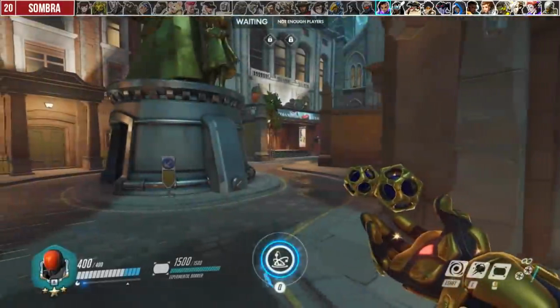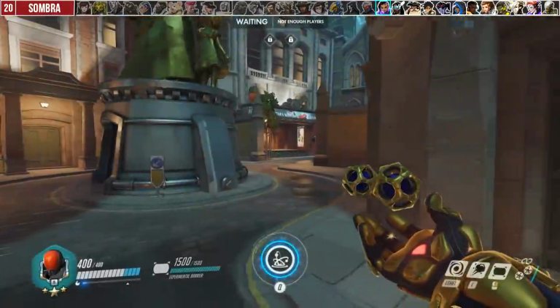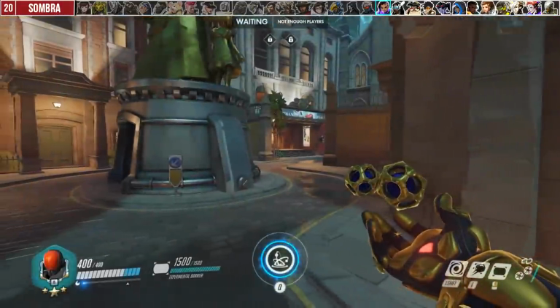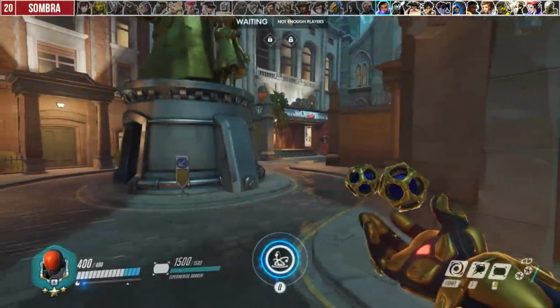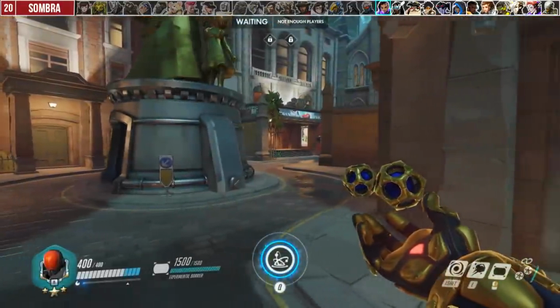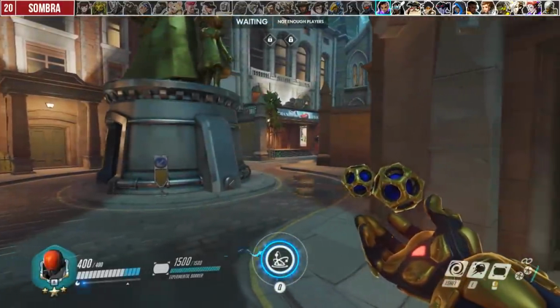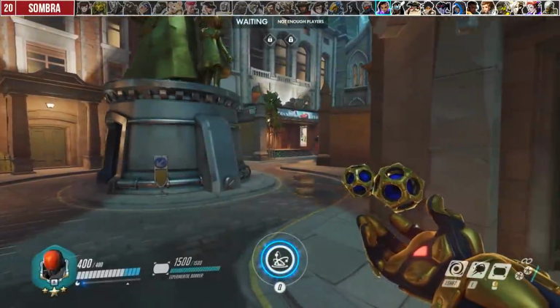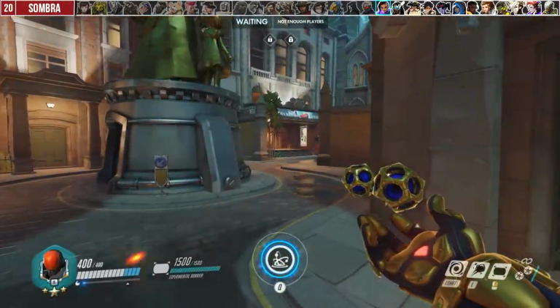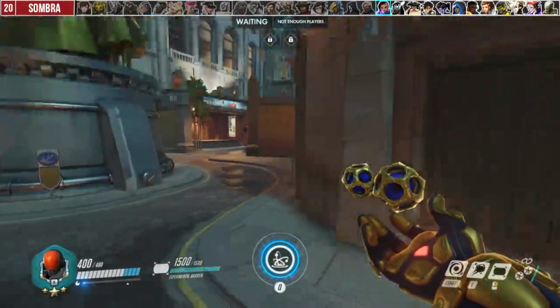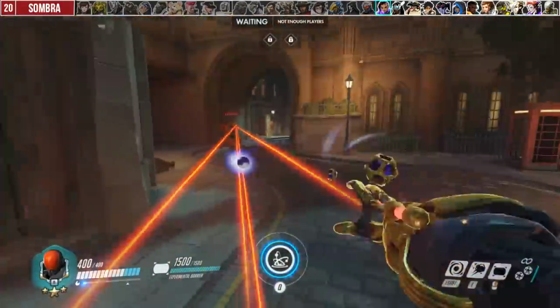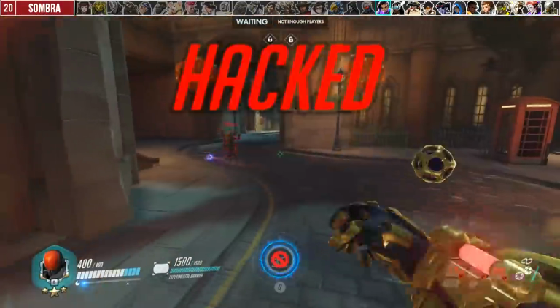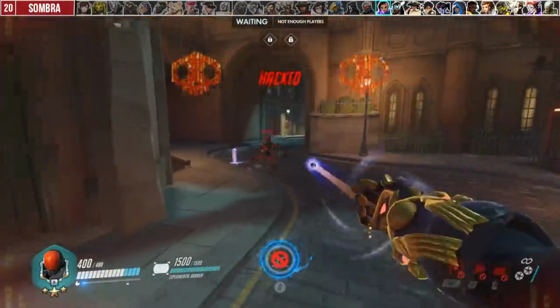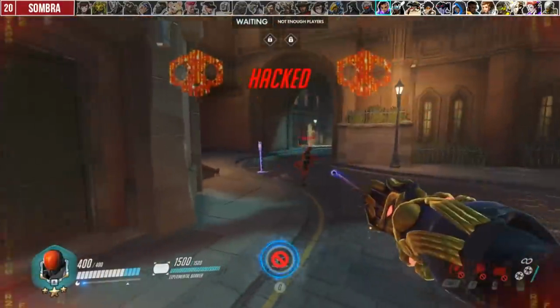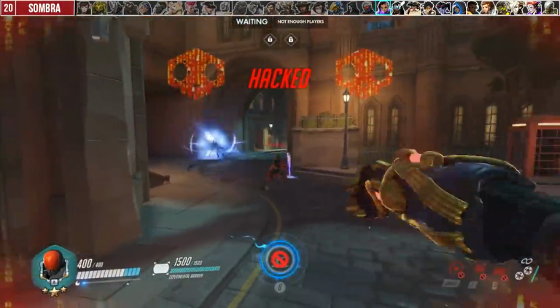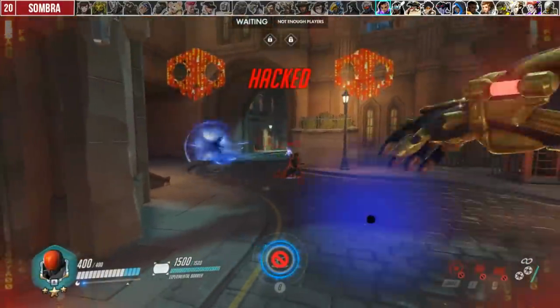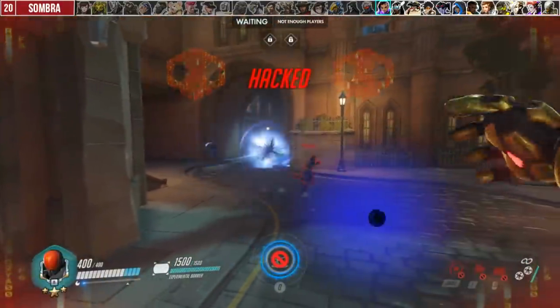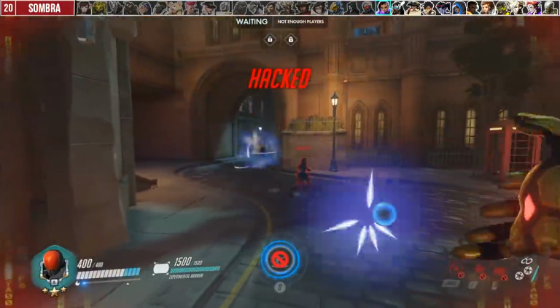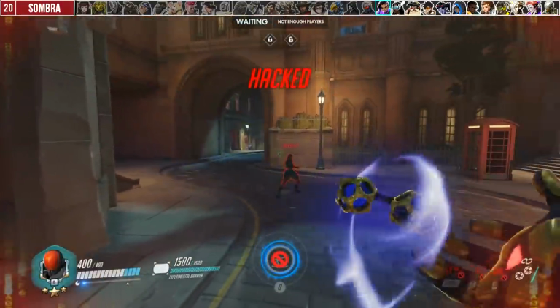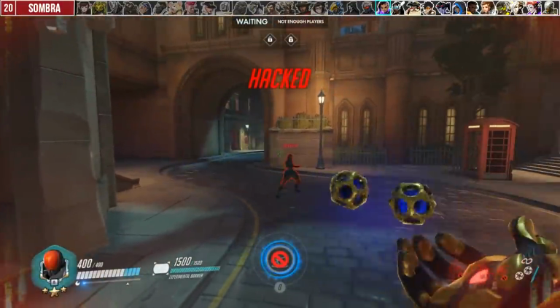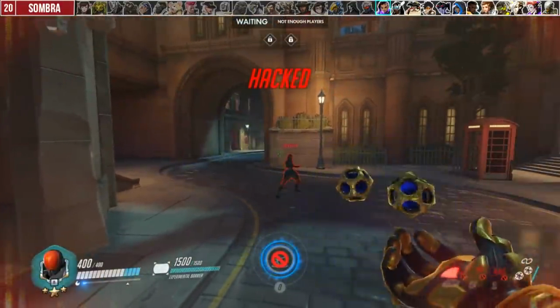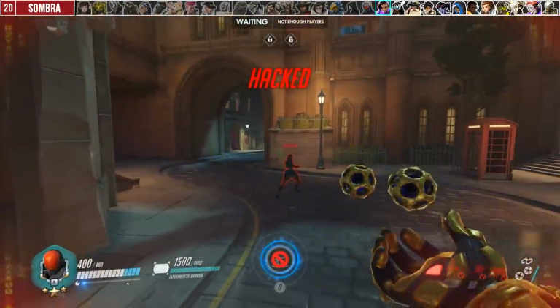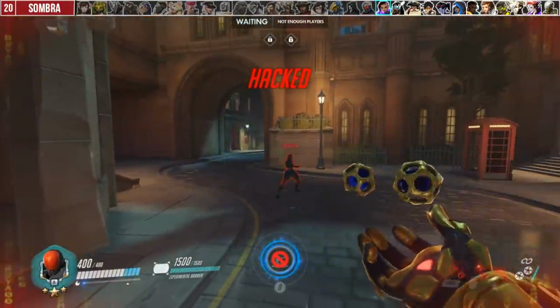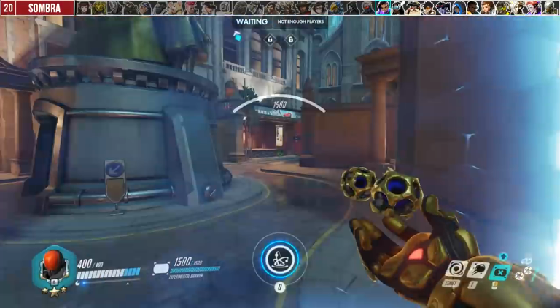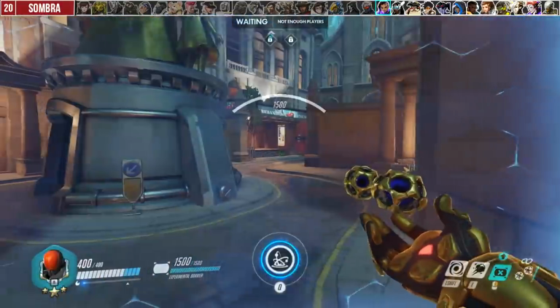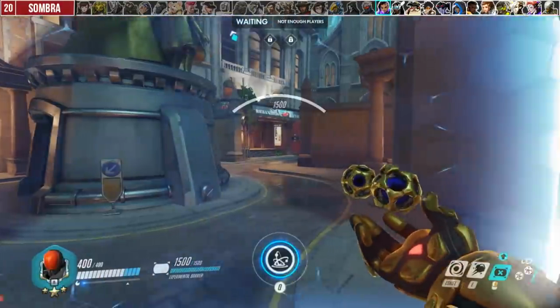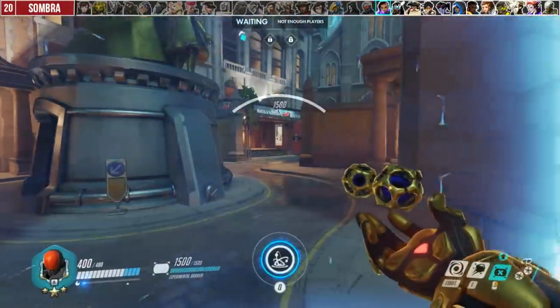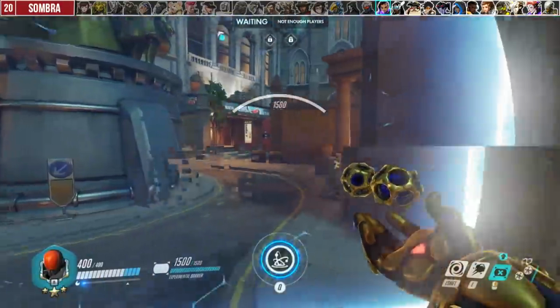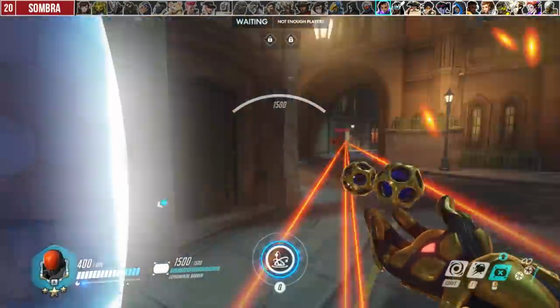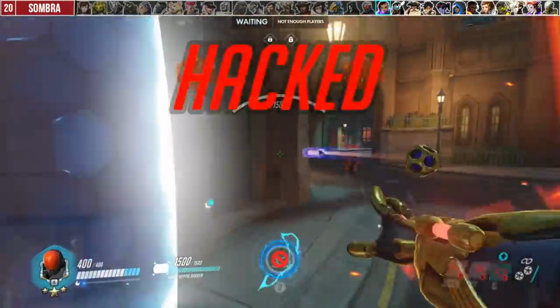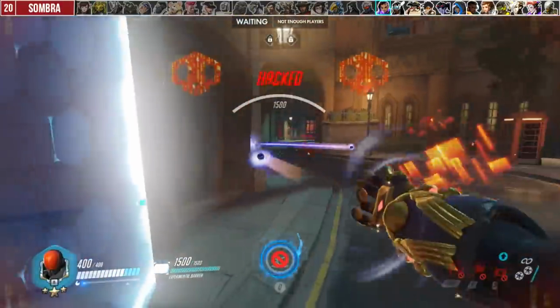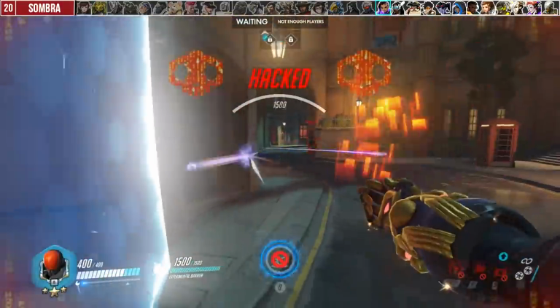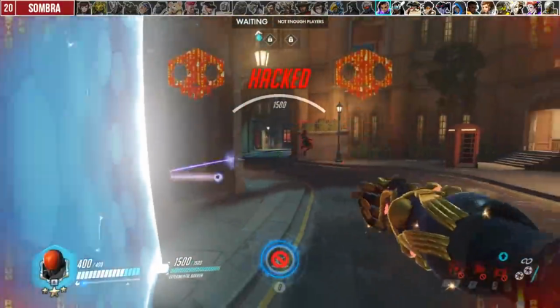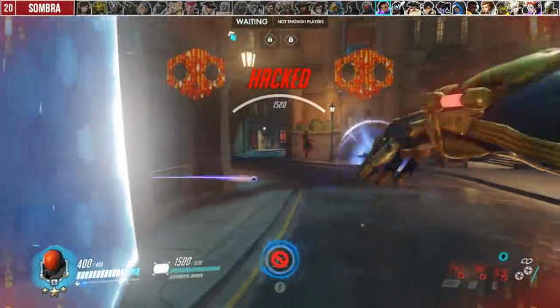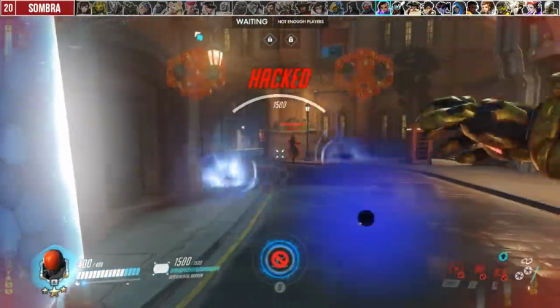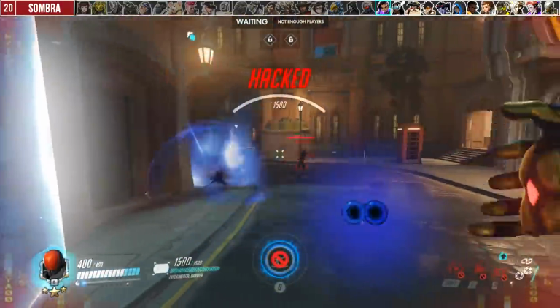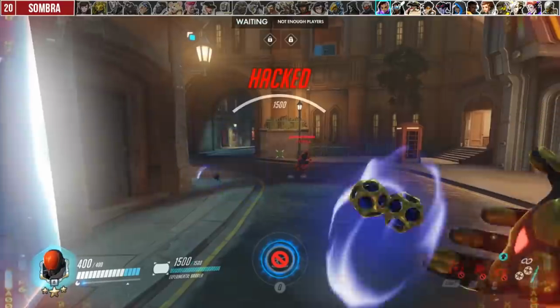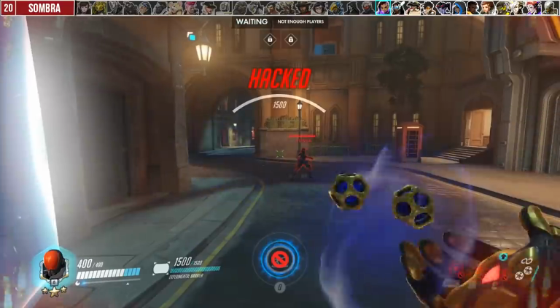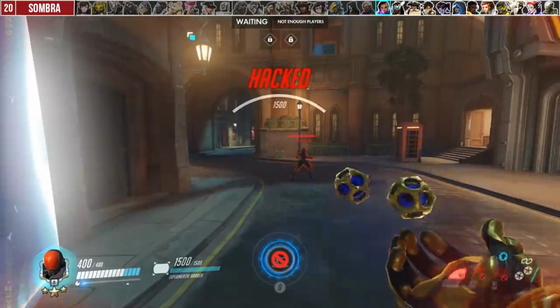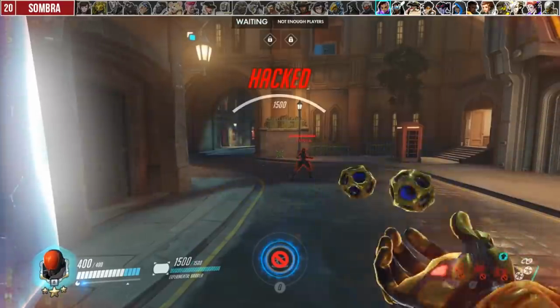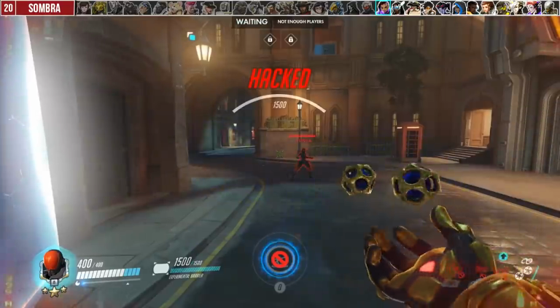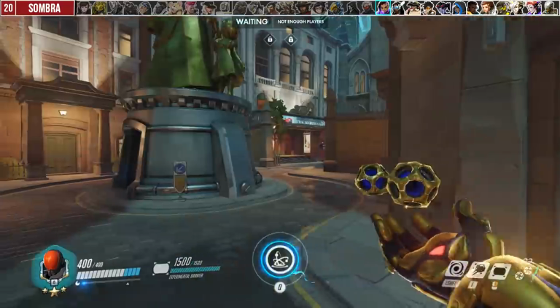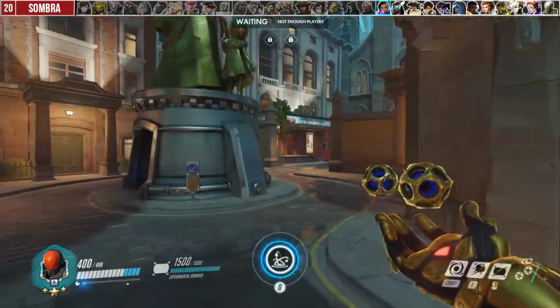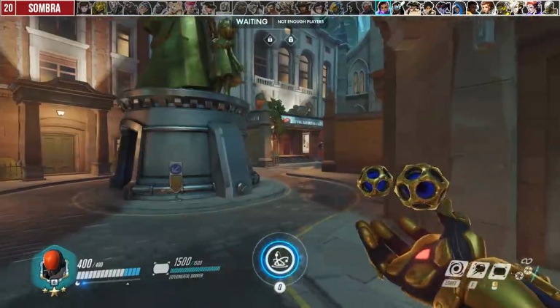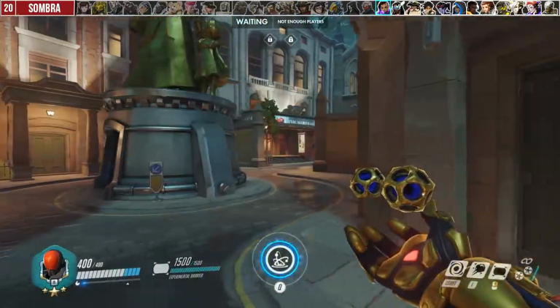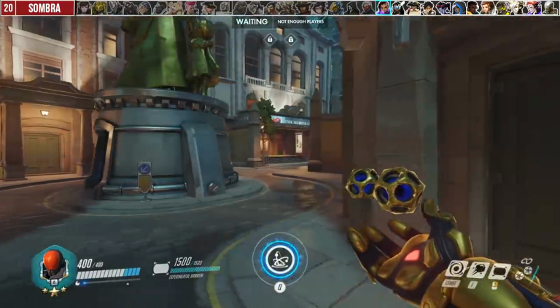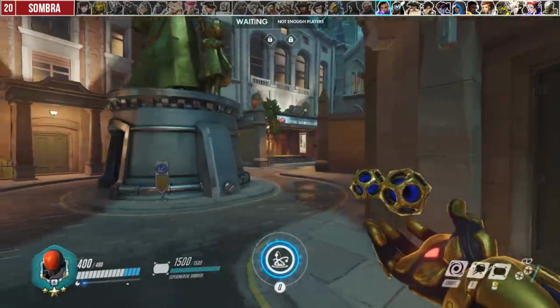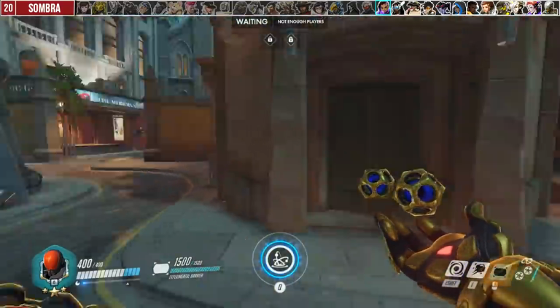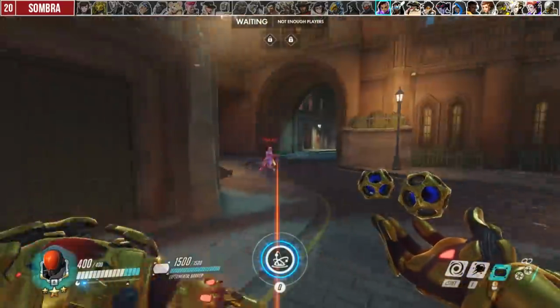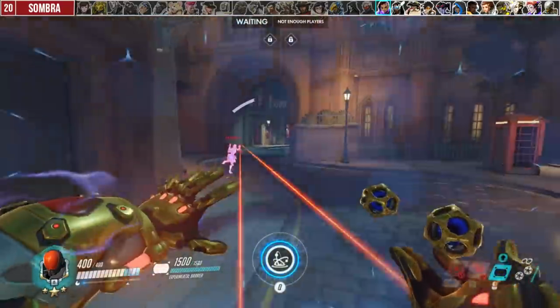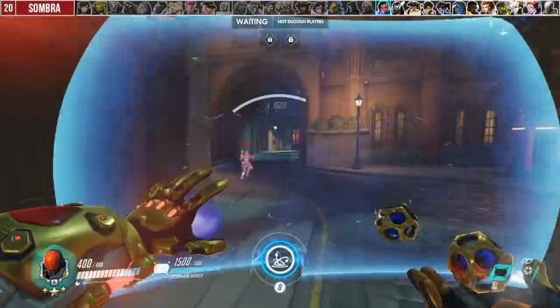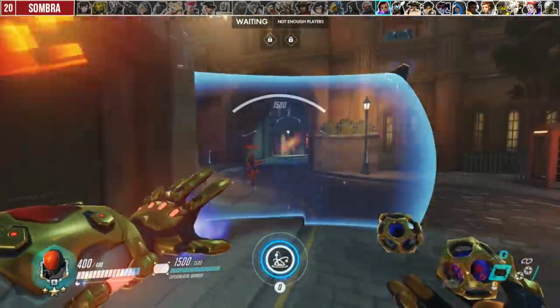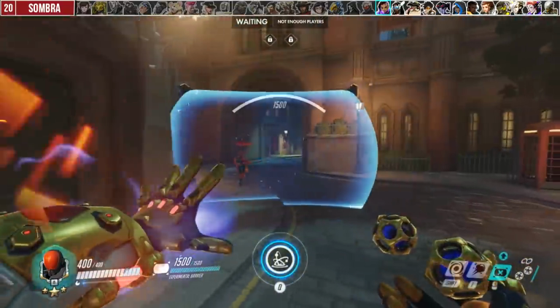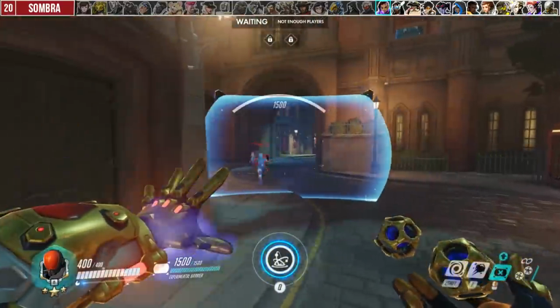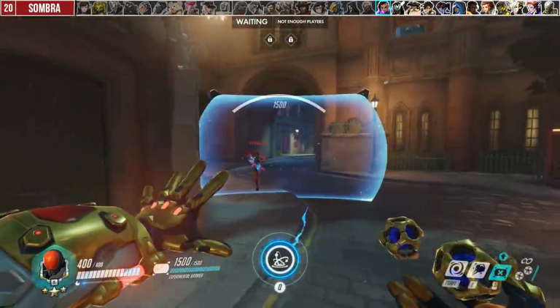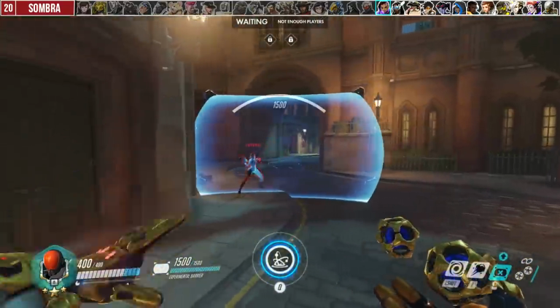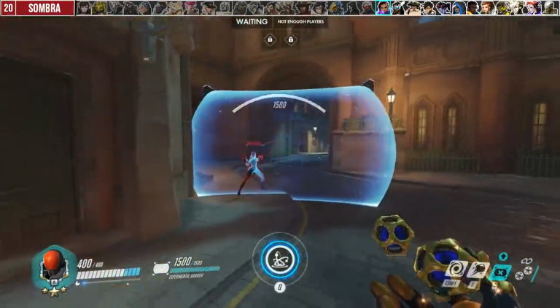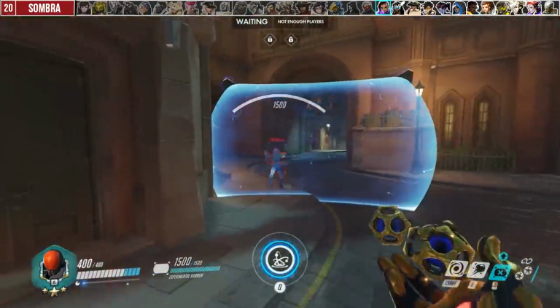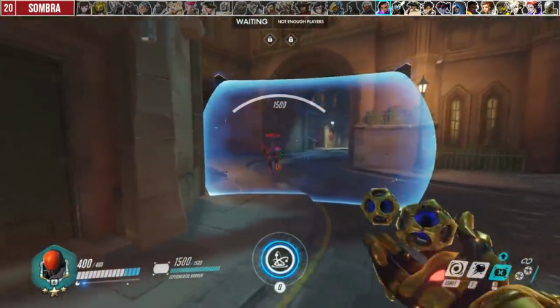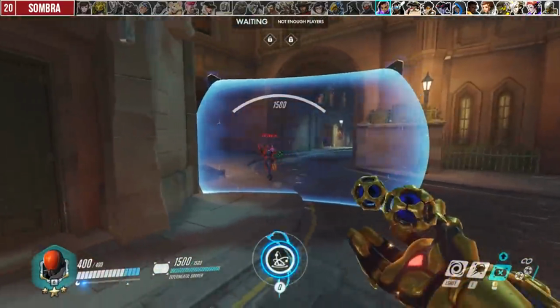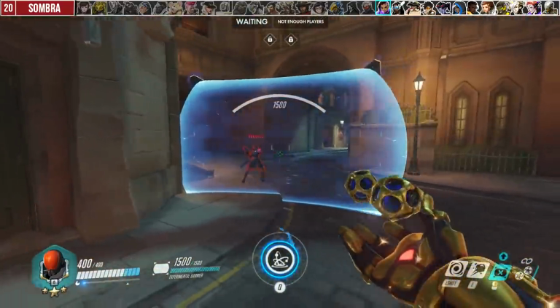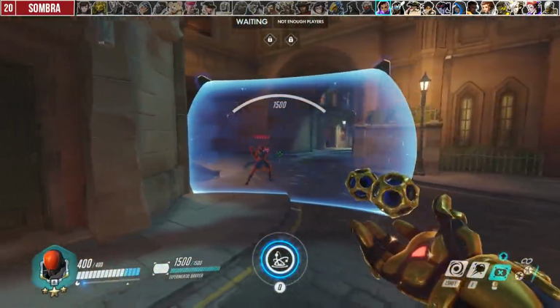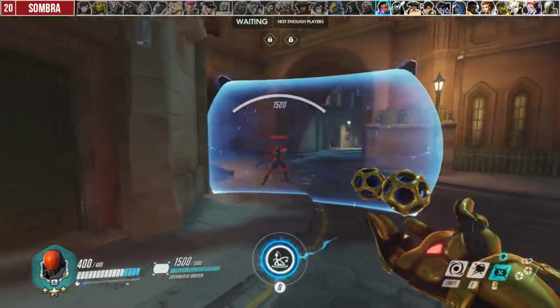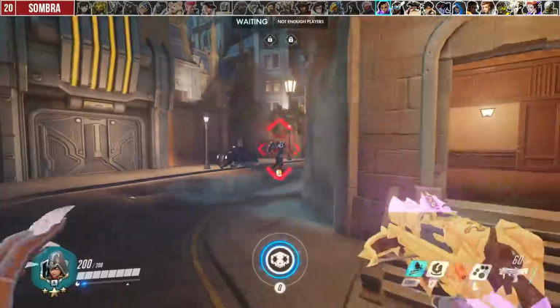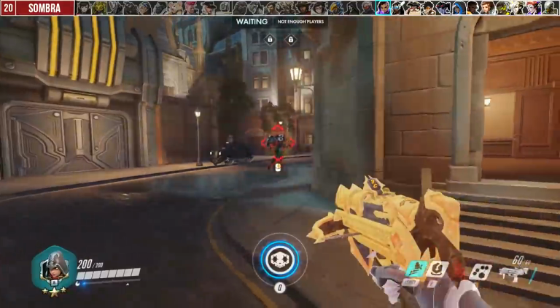Most Sigma players make the mistake of trying to cancel Sombra's hack with primary fire. However, this is far less consistent than just reactively deploying your Experimental Barrier.